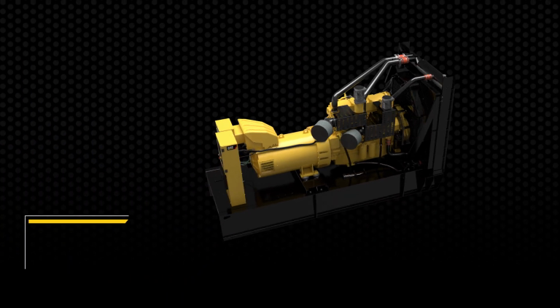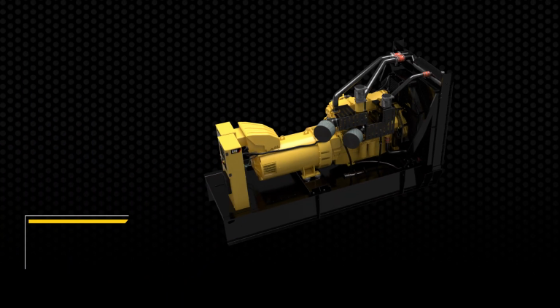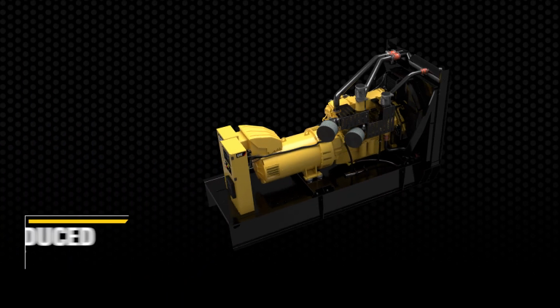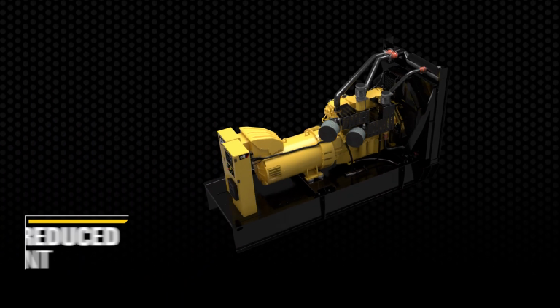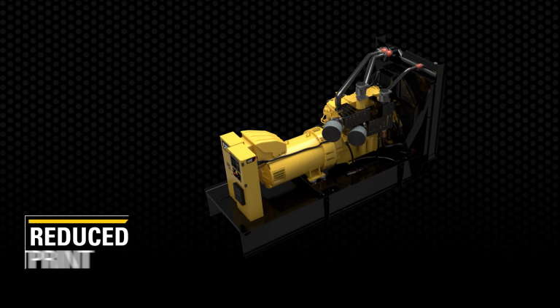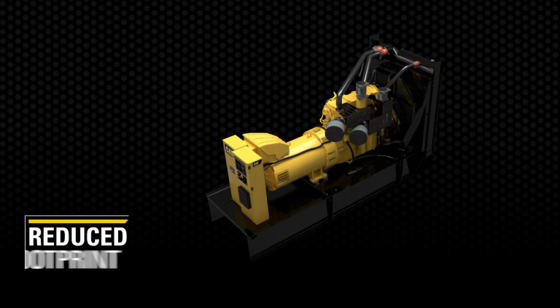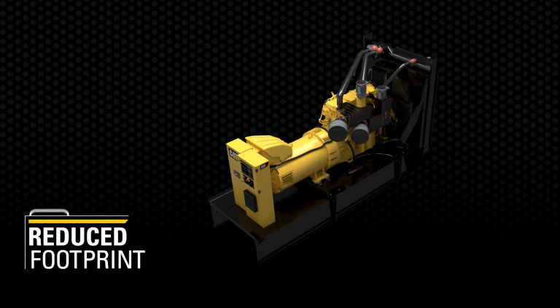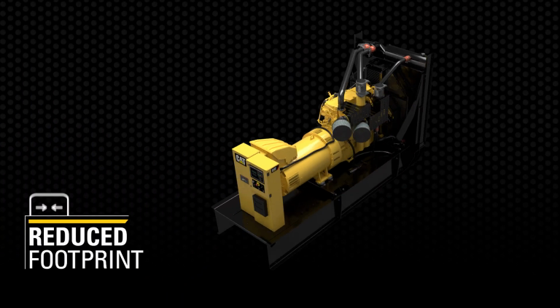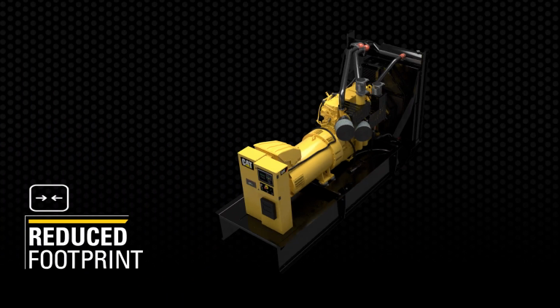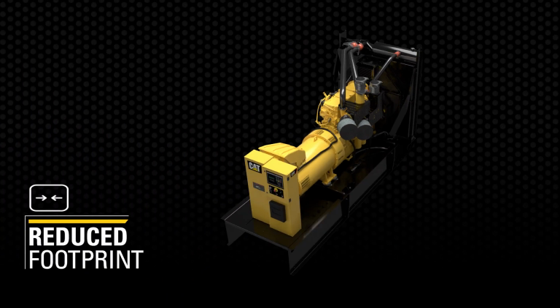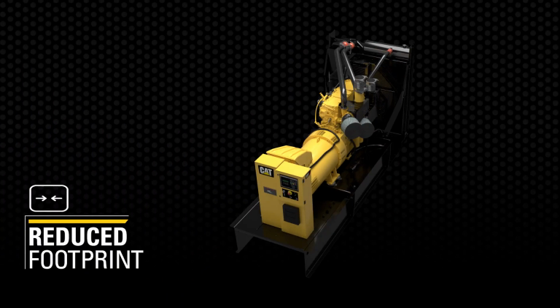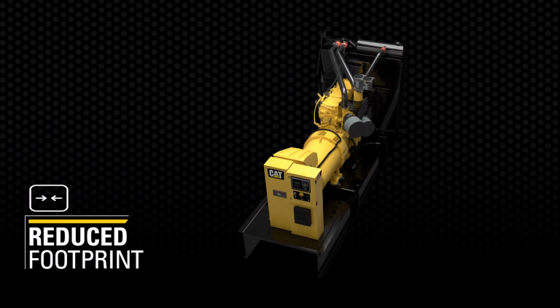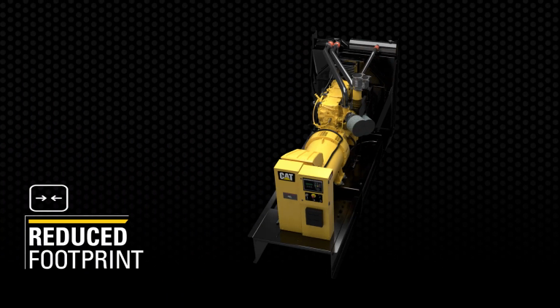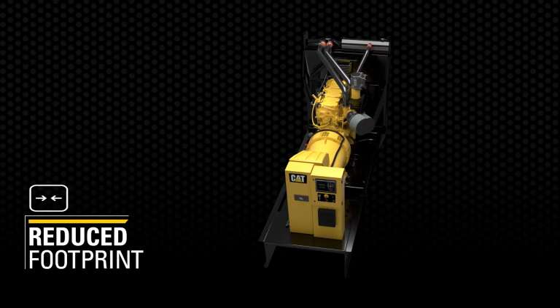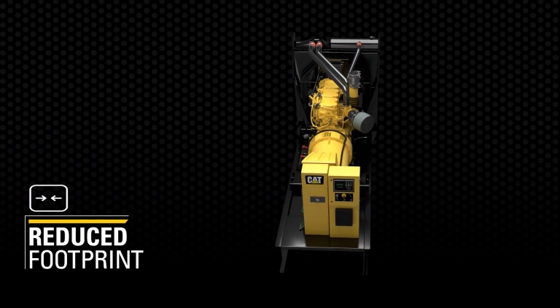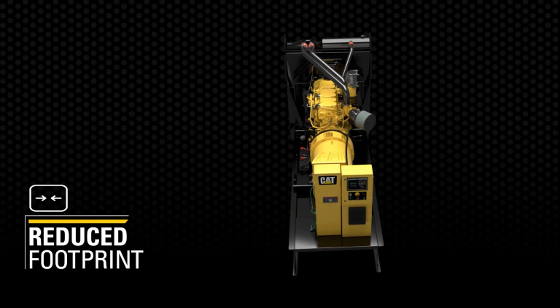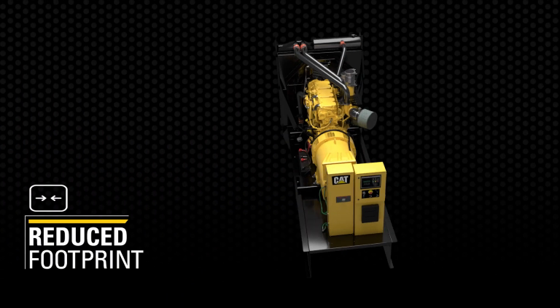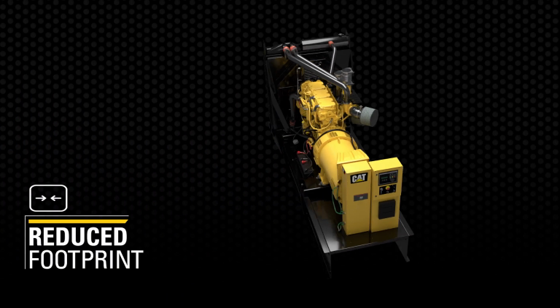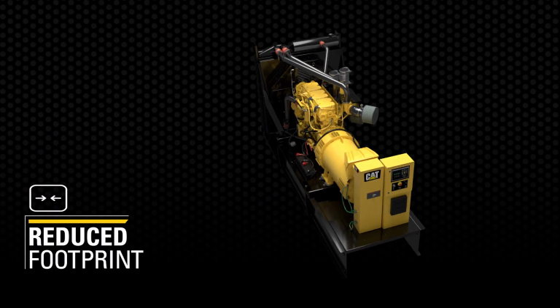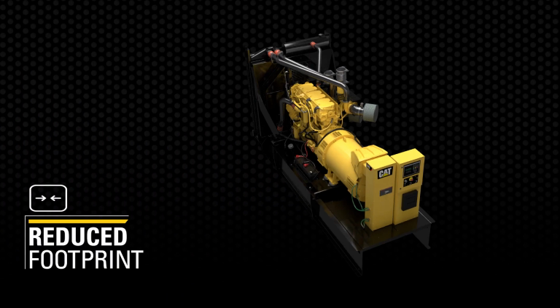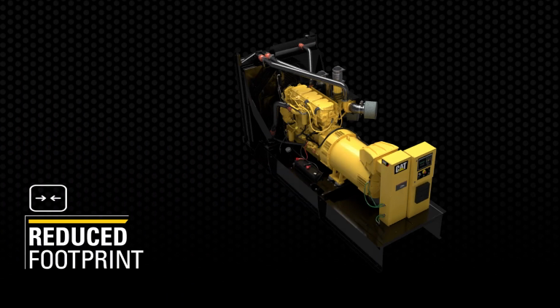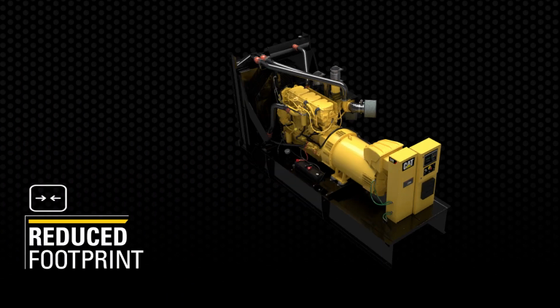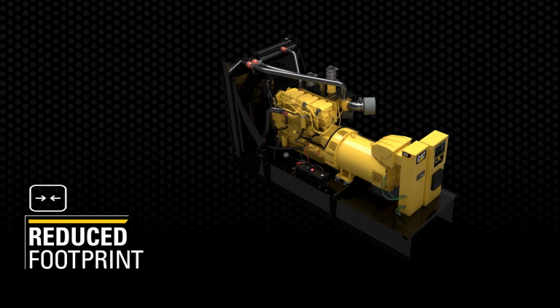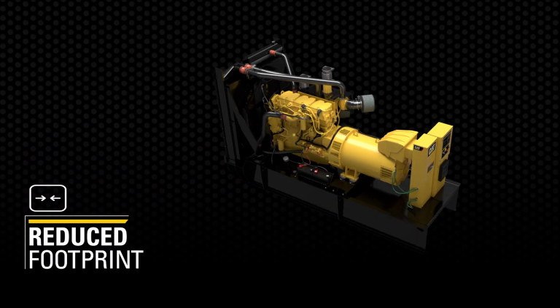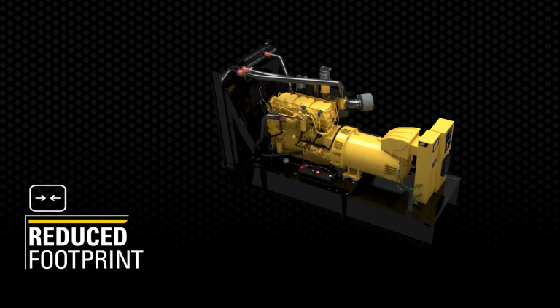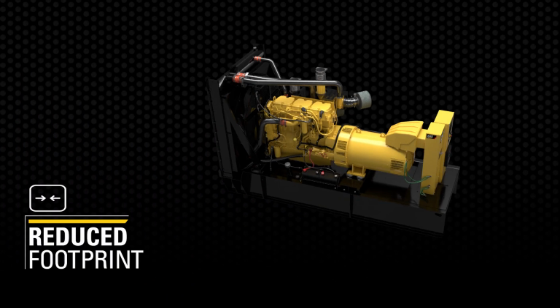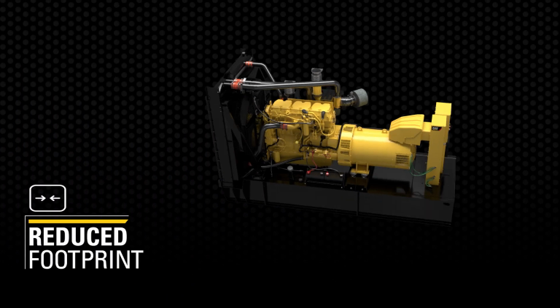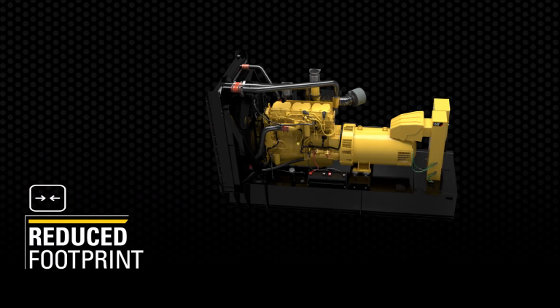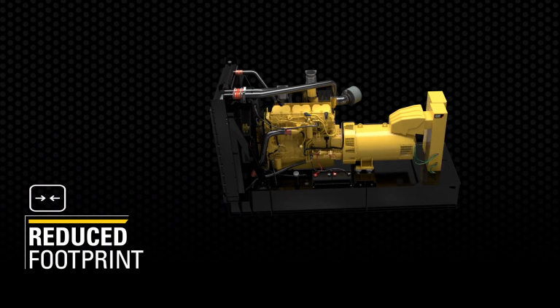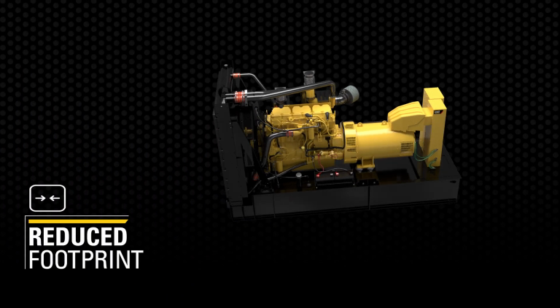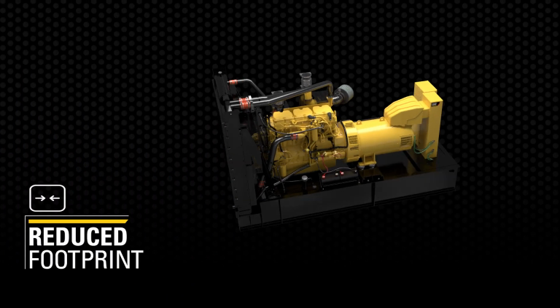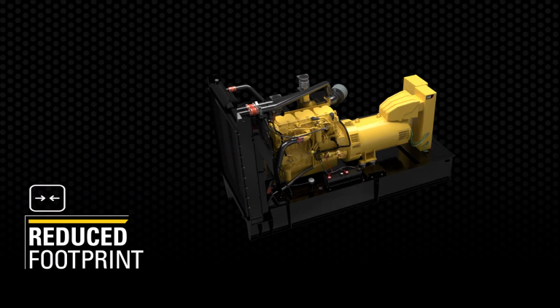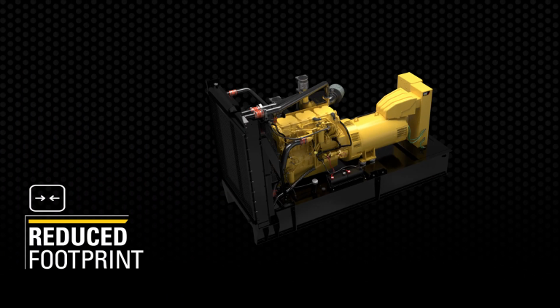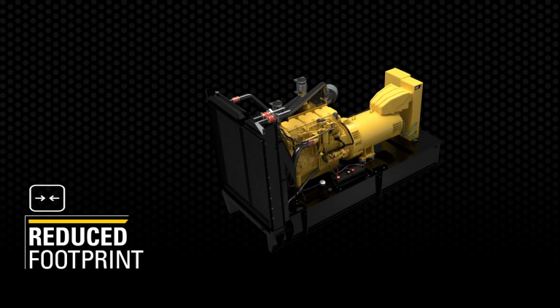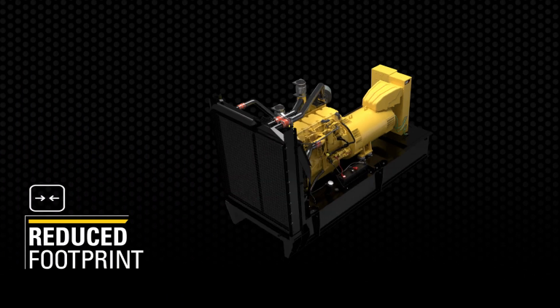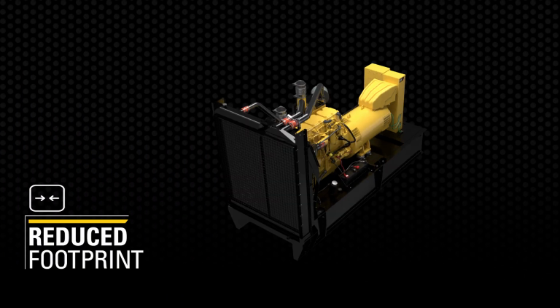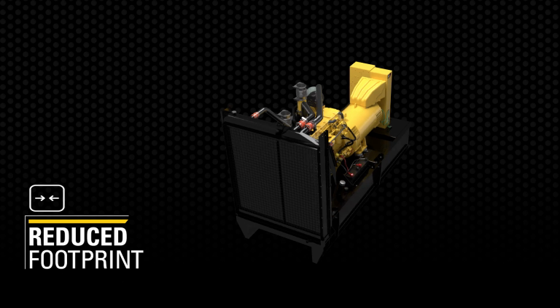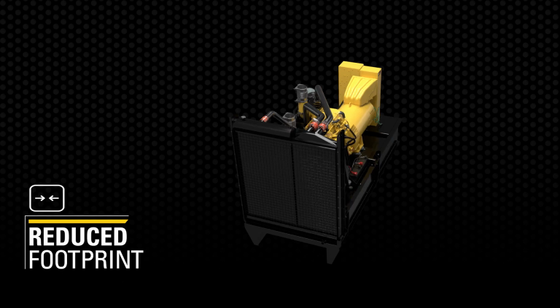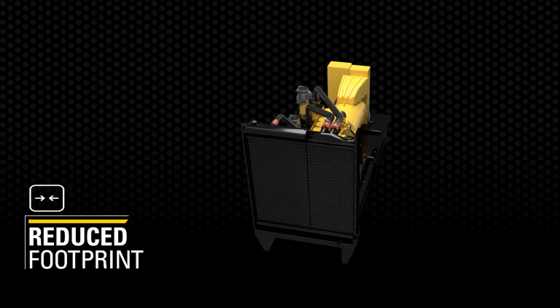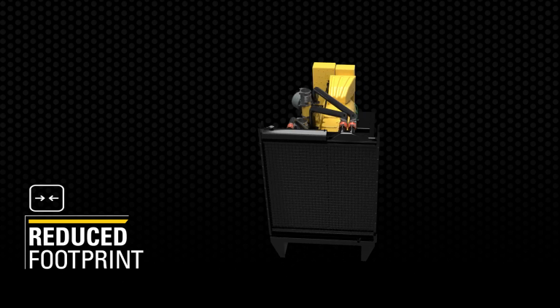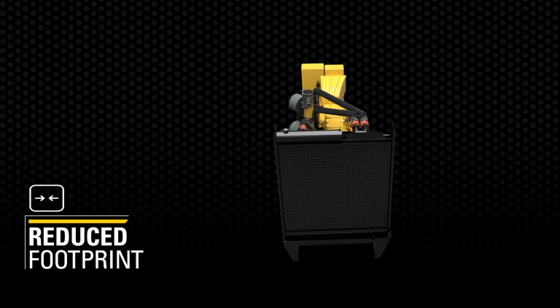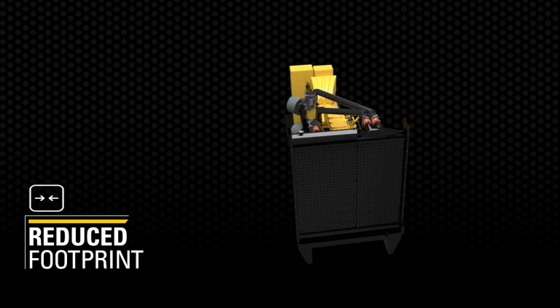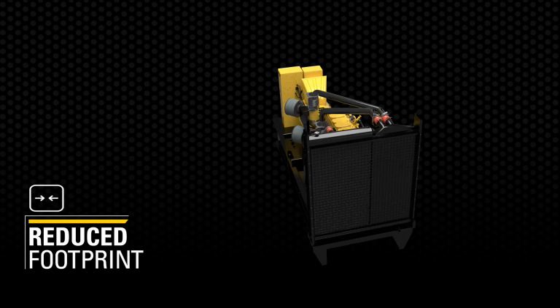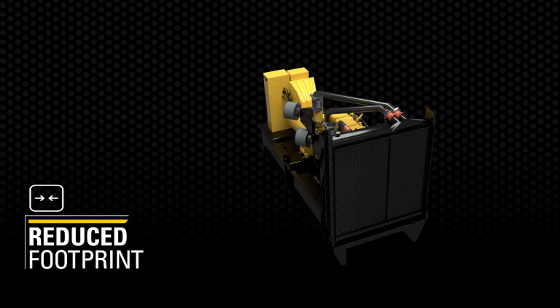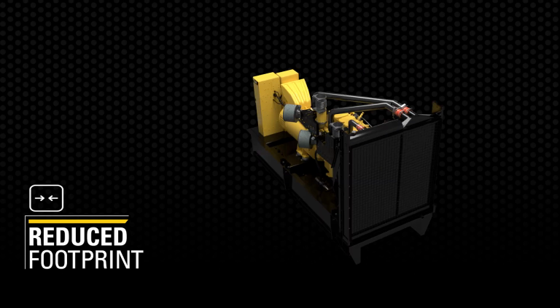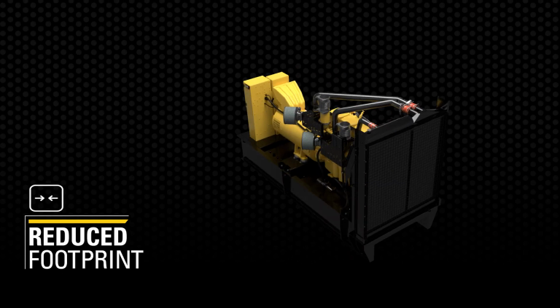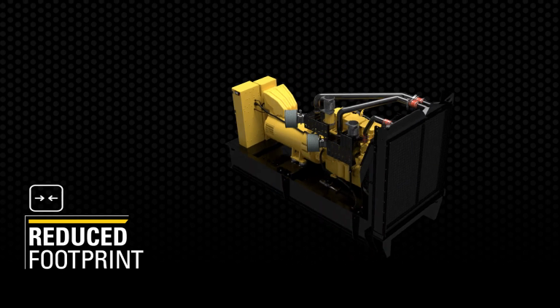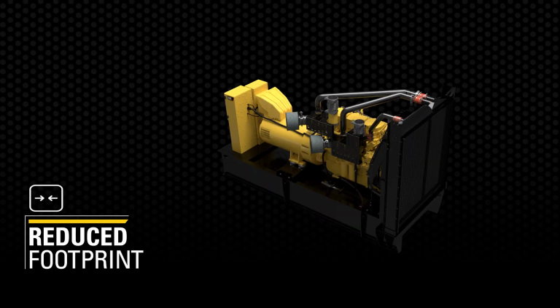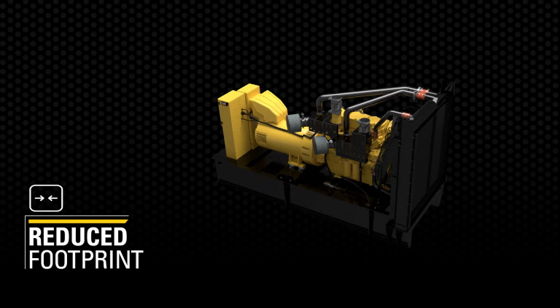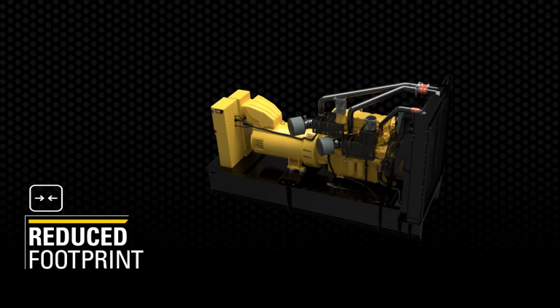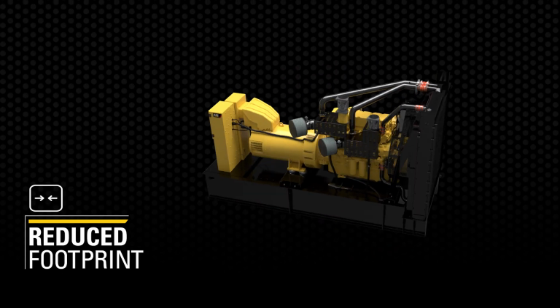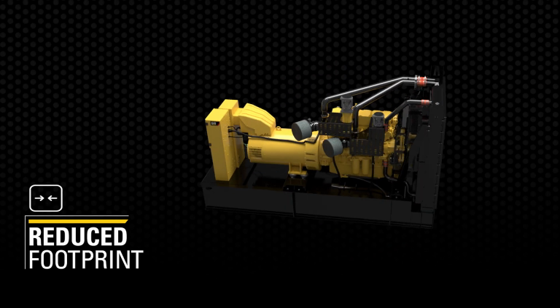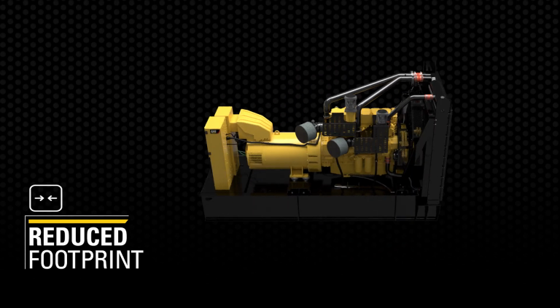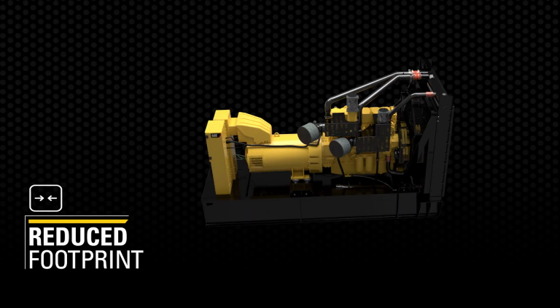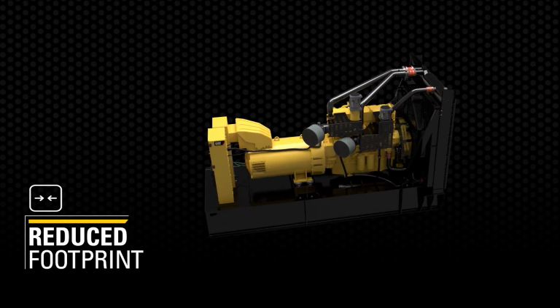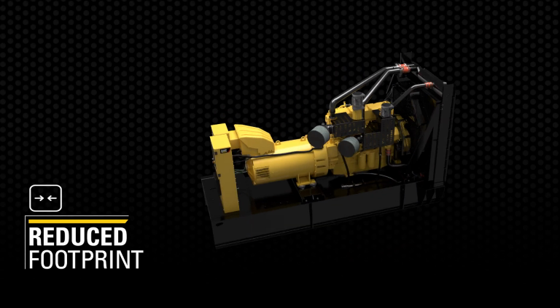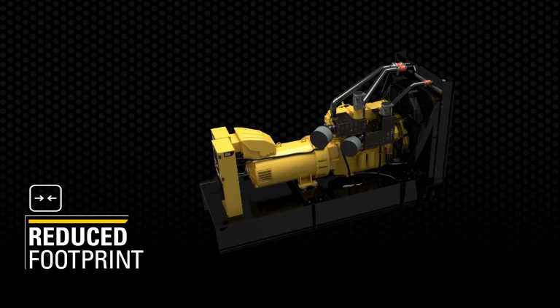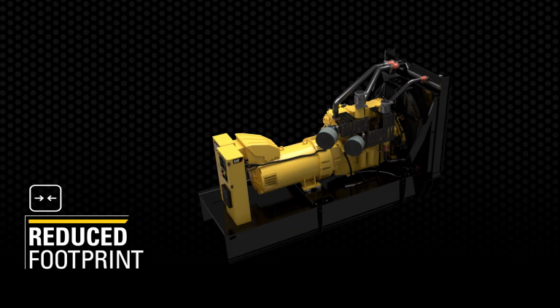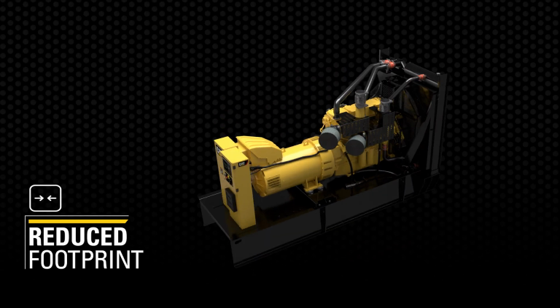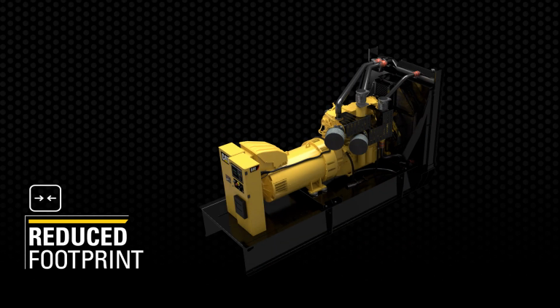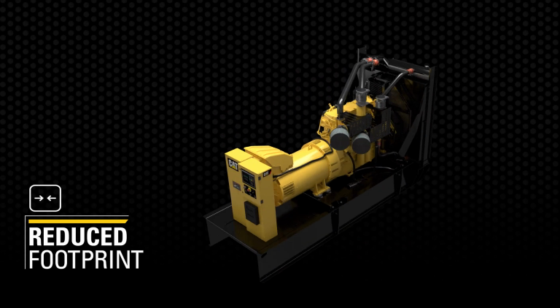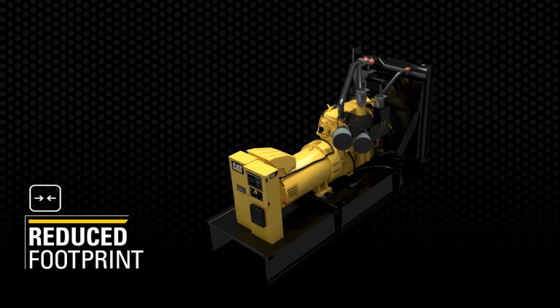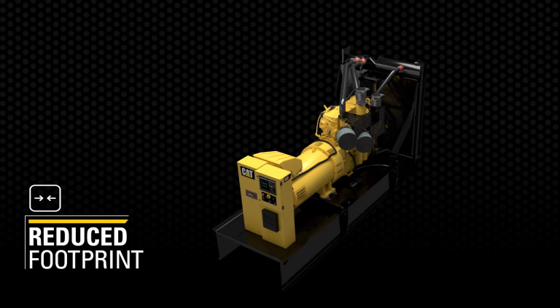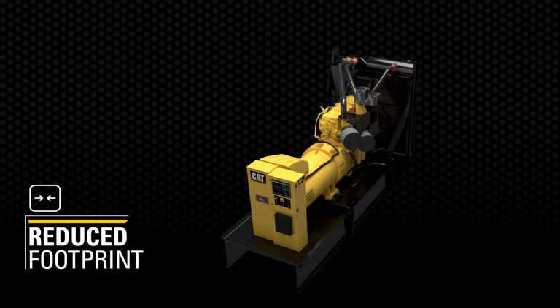With a significant reduction in footprint, the C18 provides big-time power density in a unit that consumes very little space.